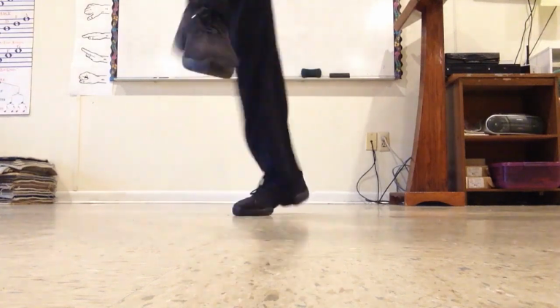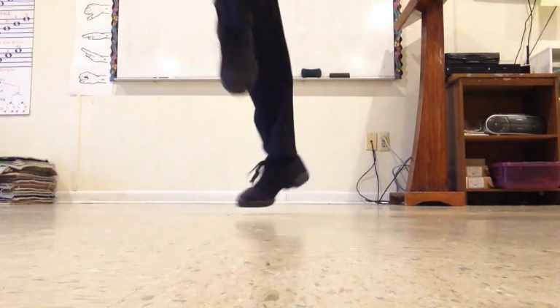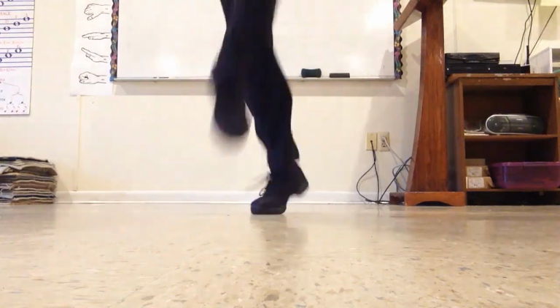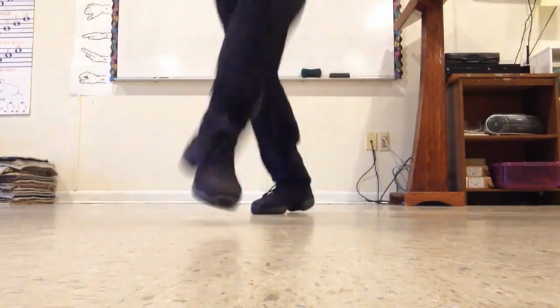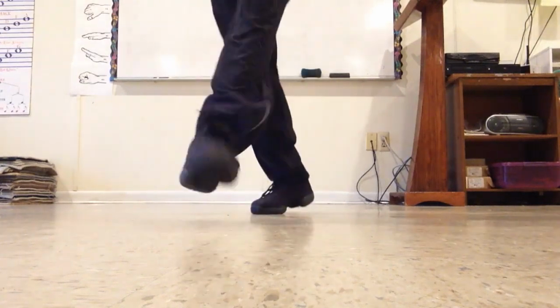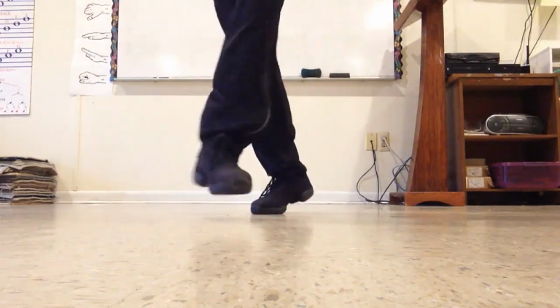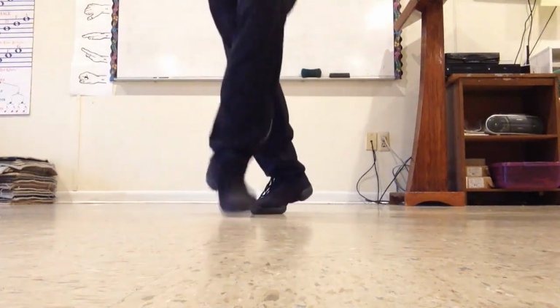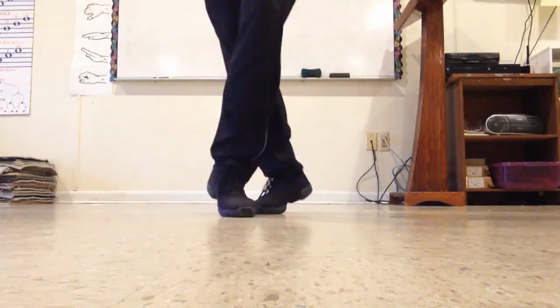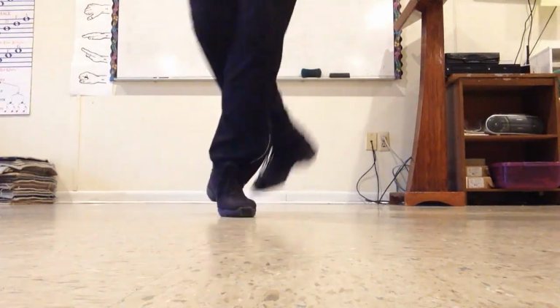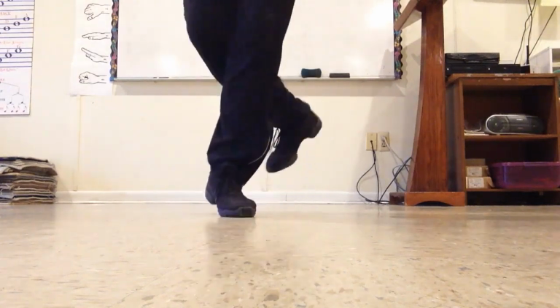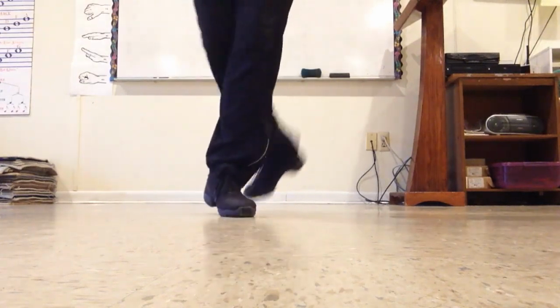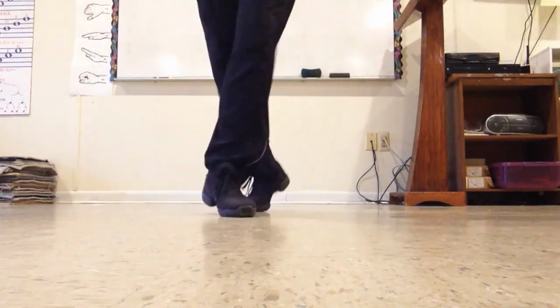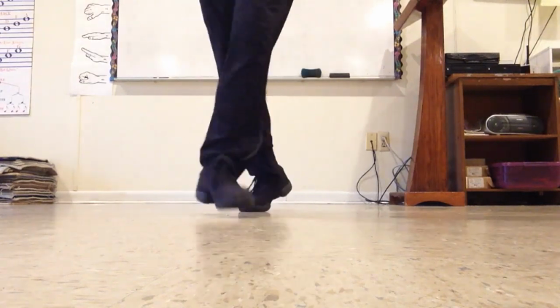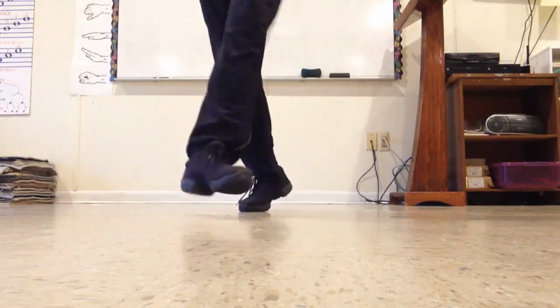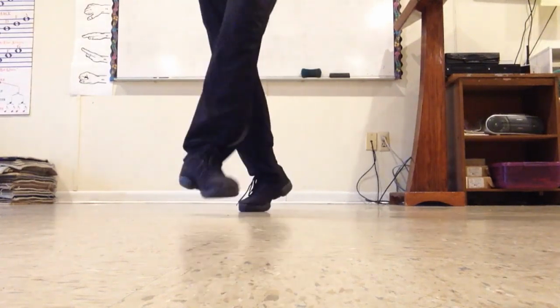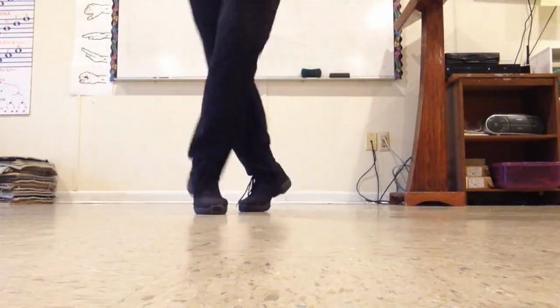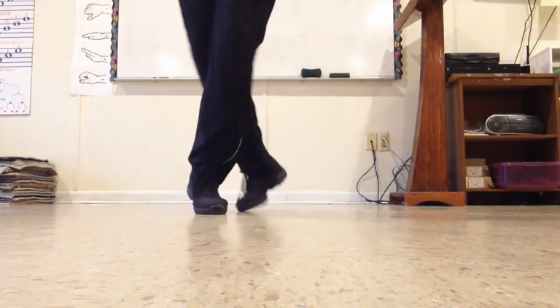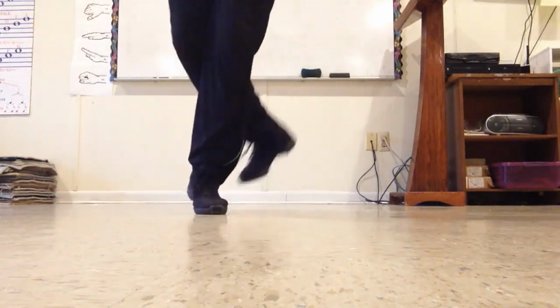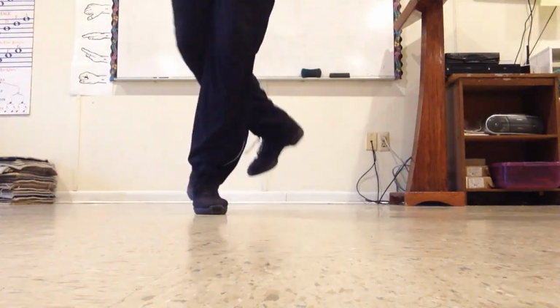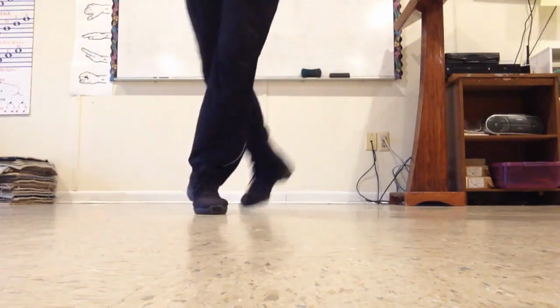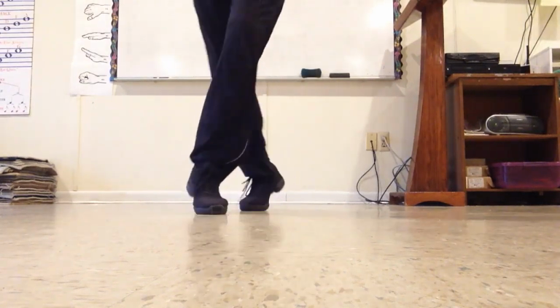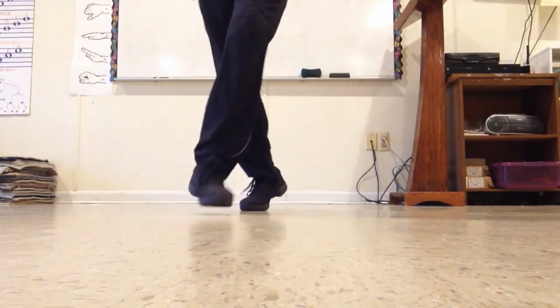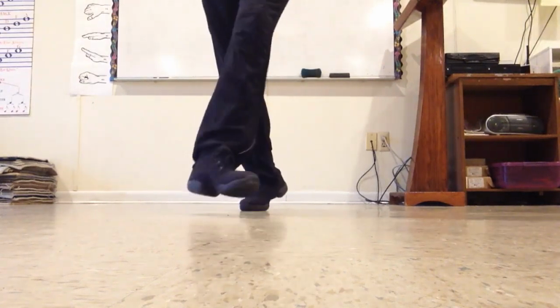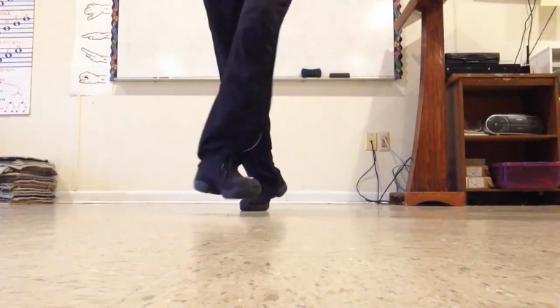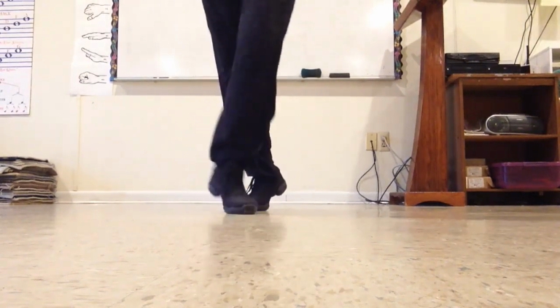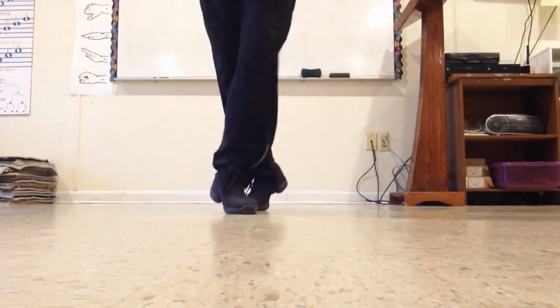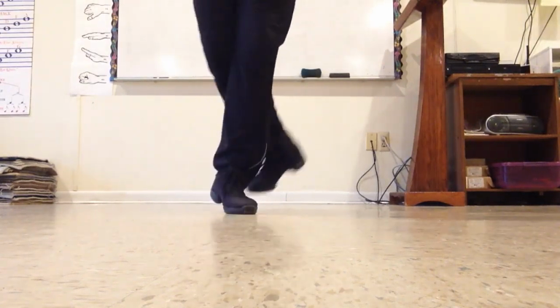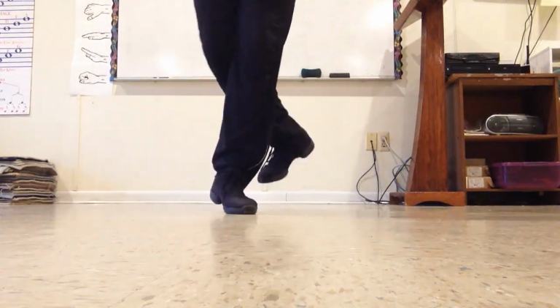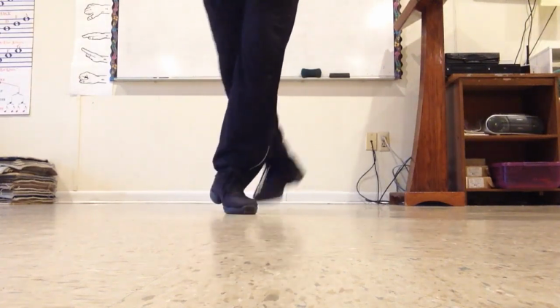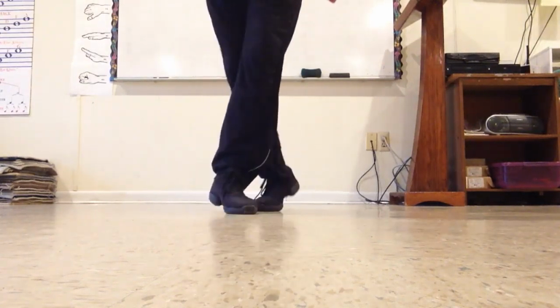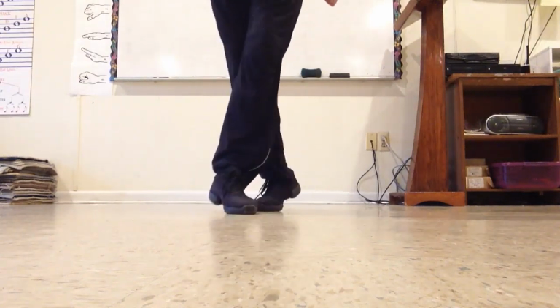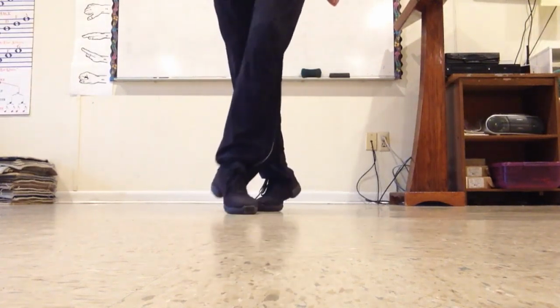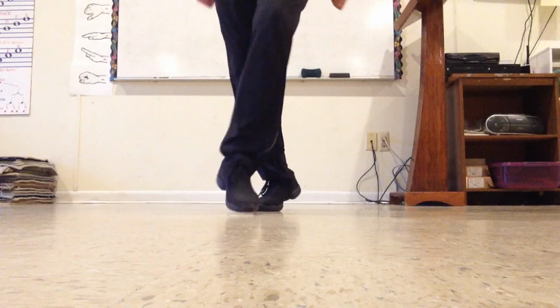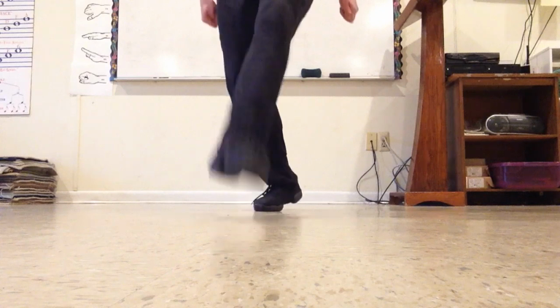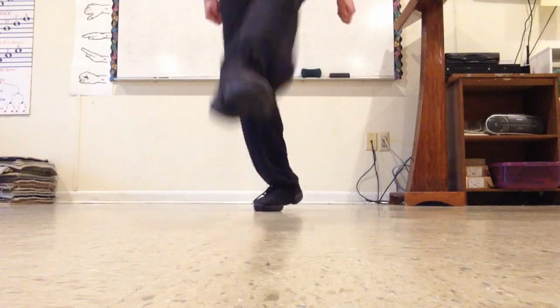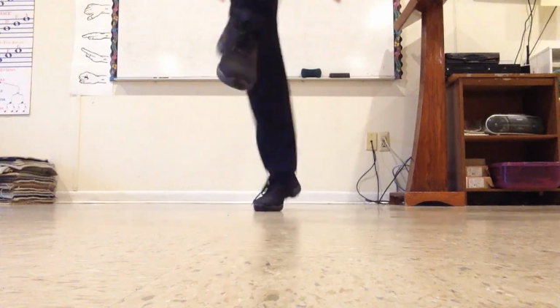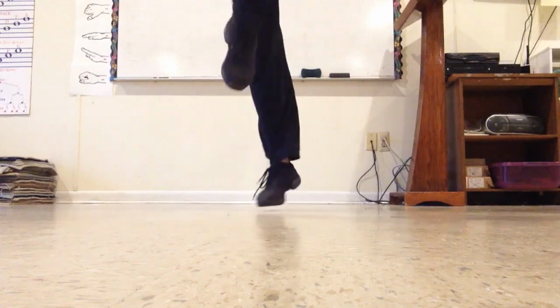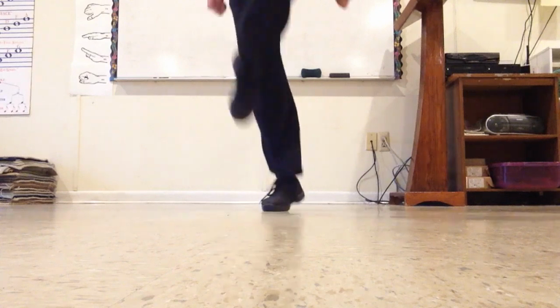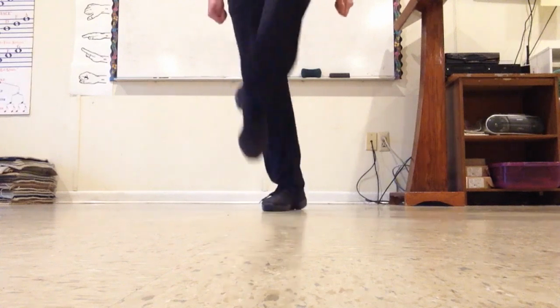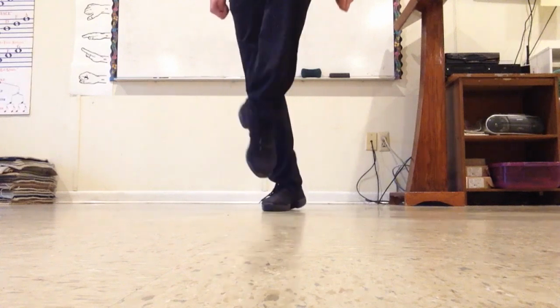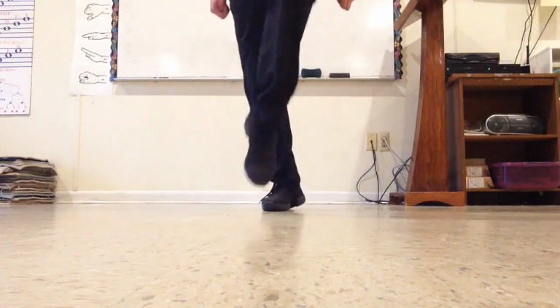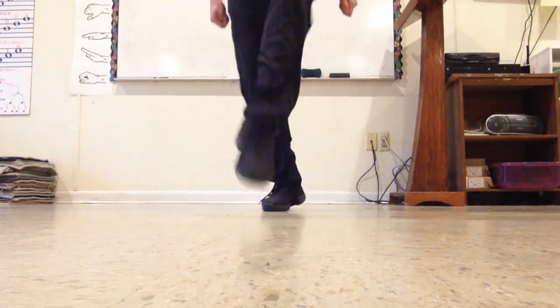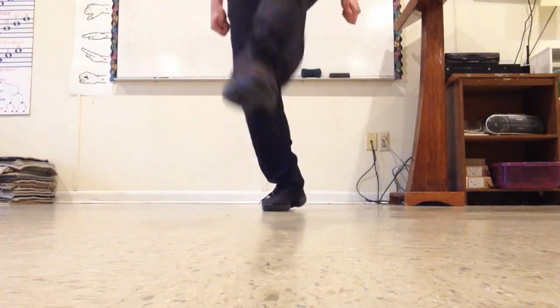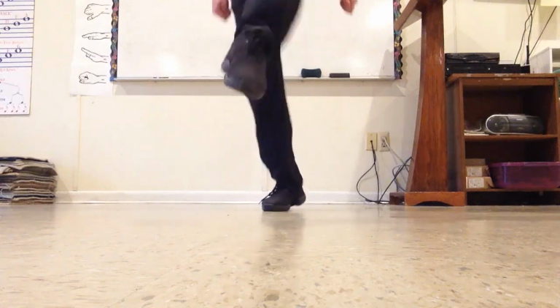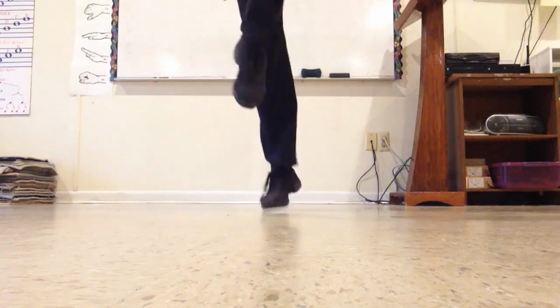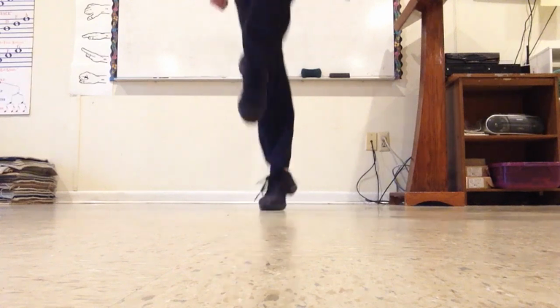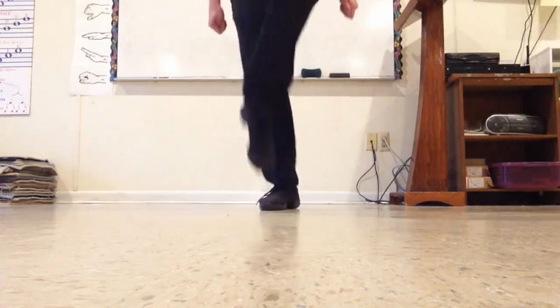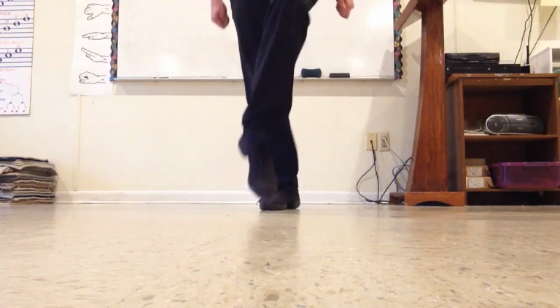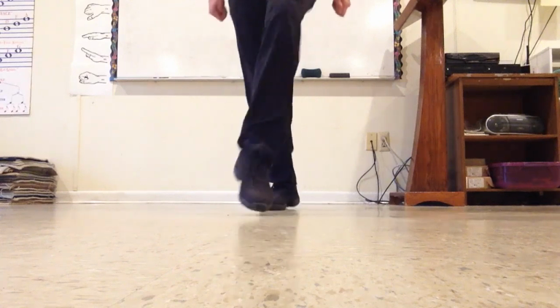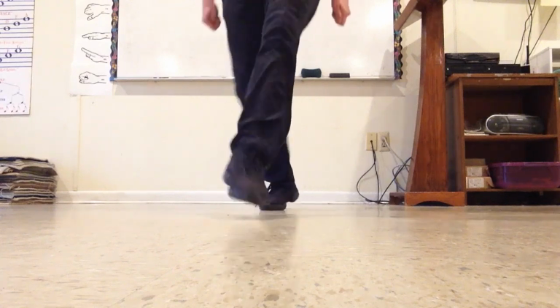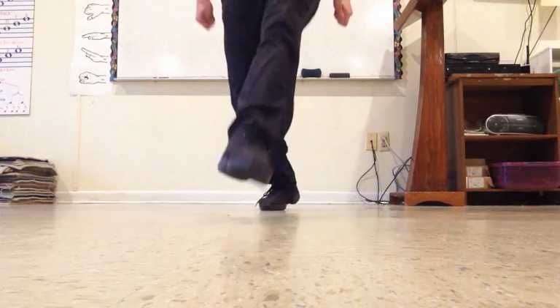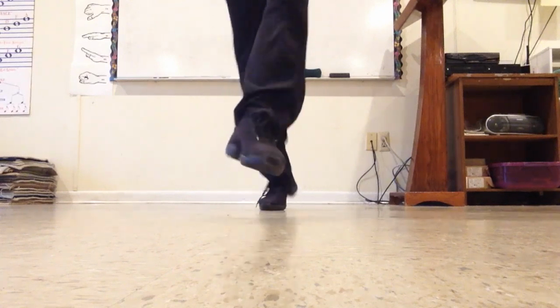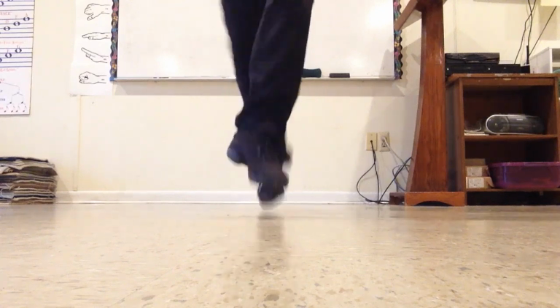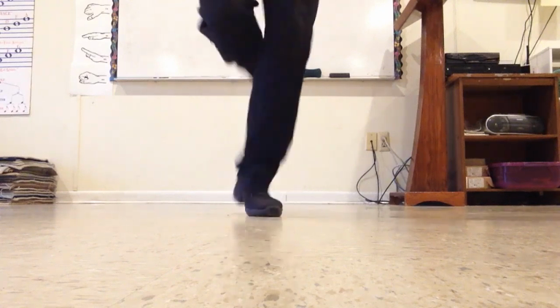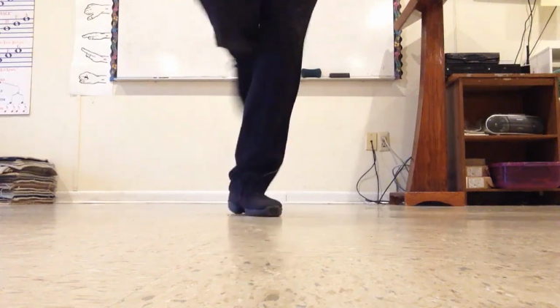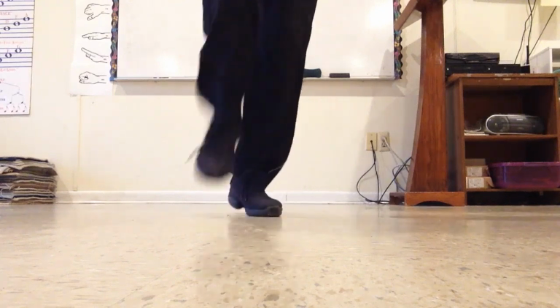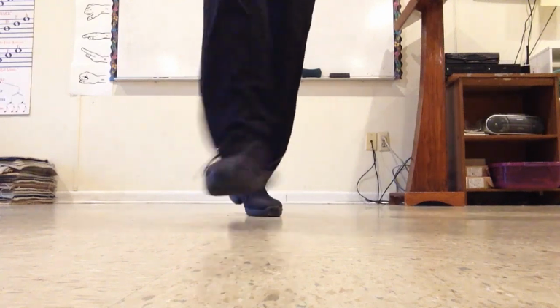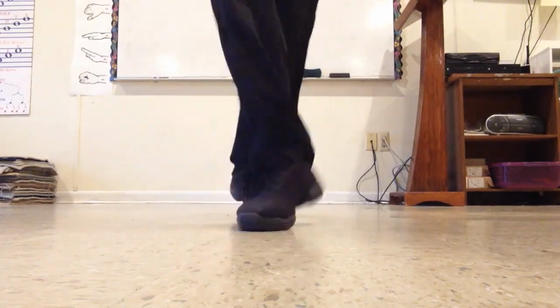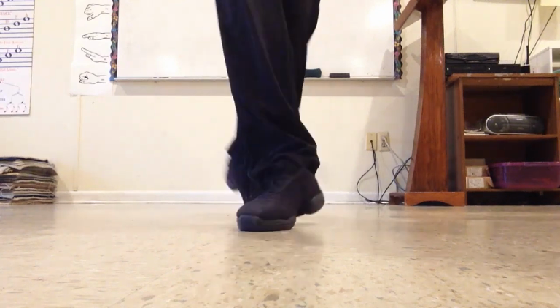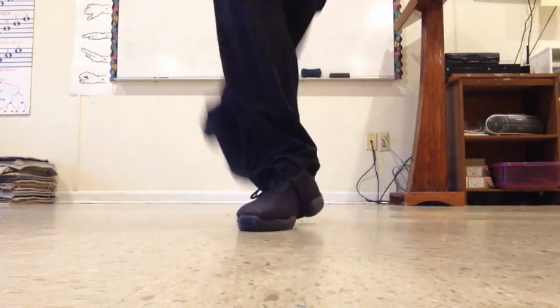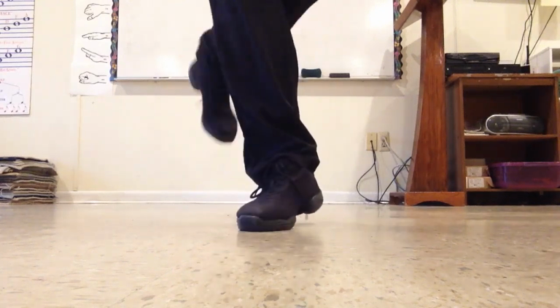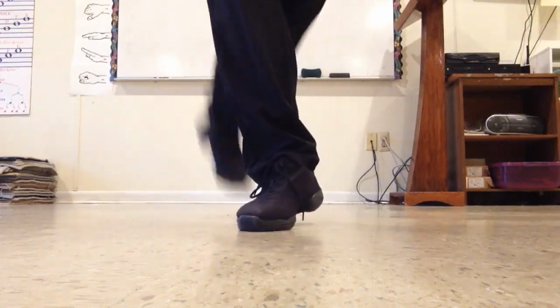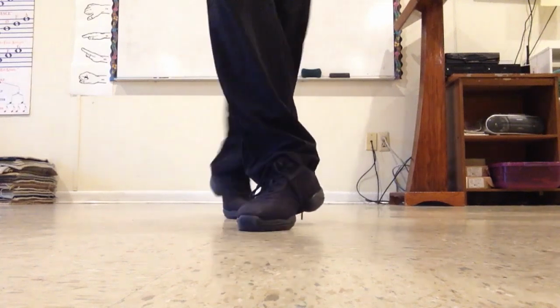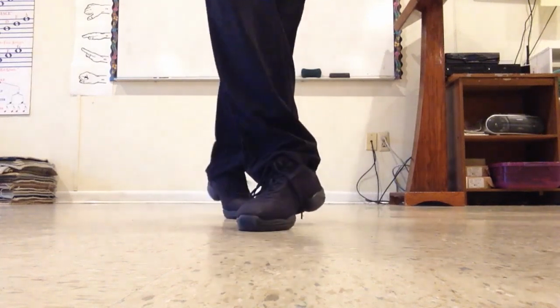Up, two, three, five, six, seven. Up, up, over the river, forward, back.